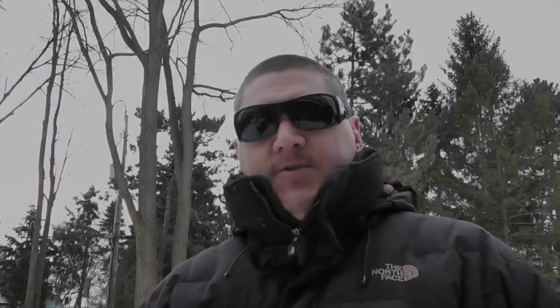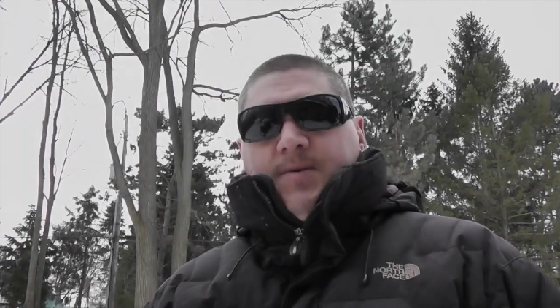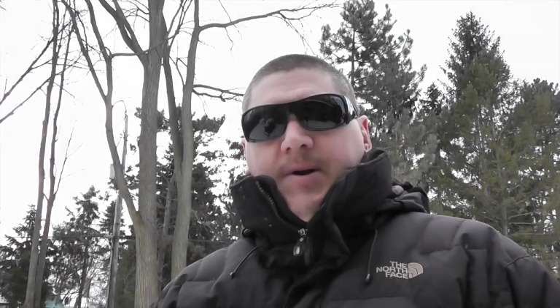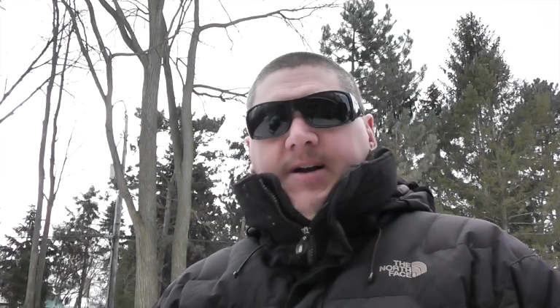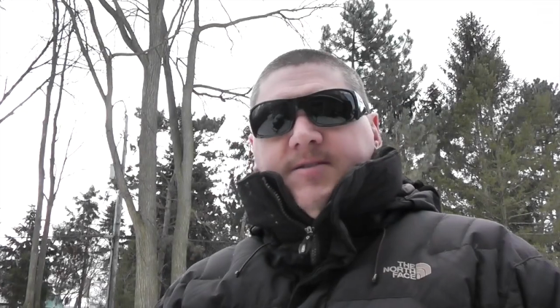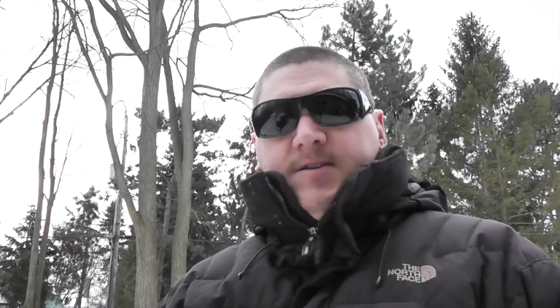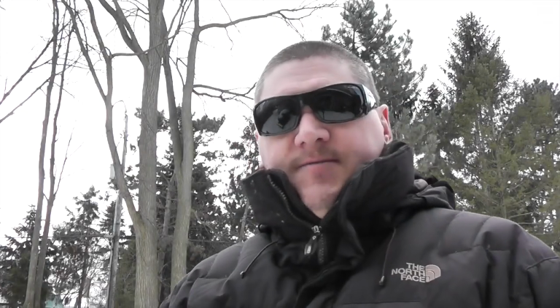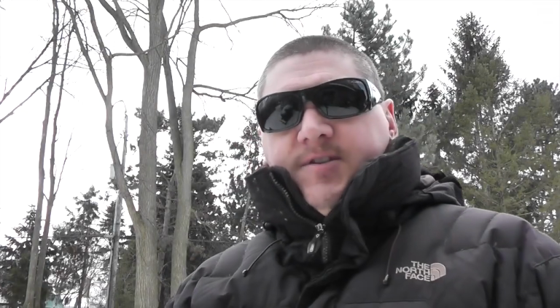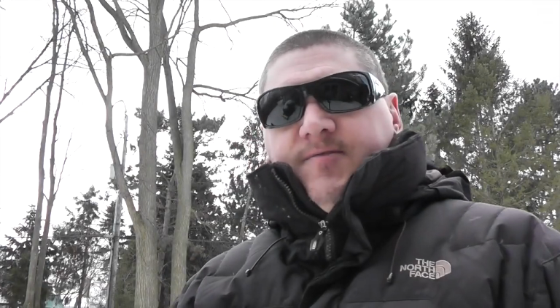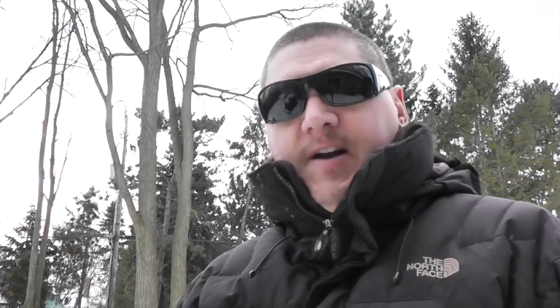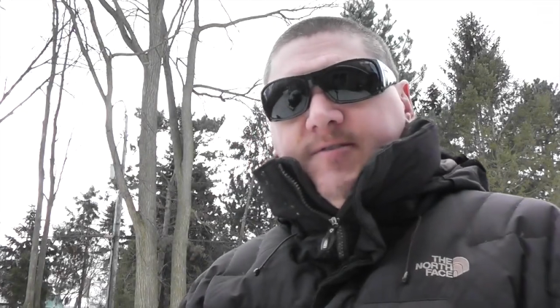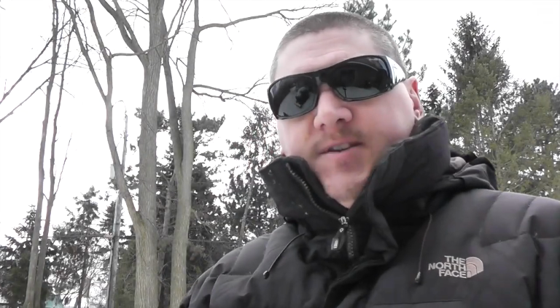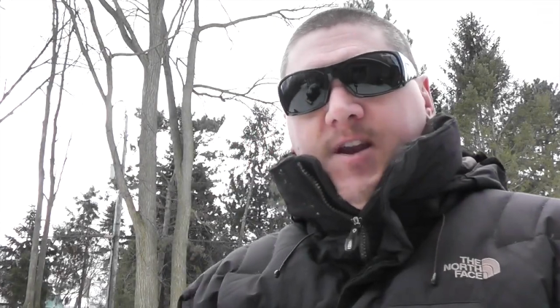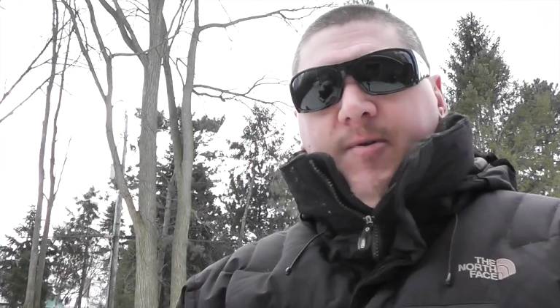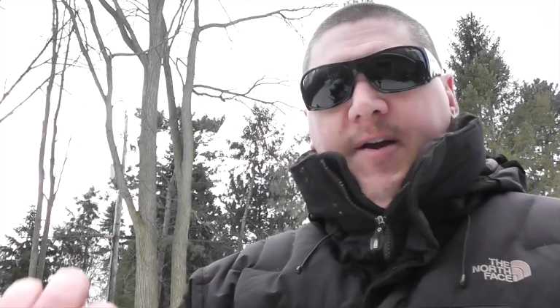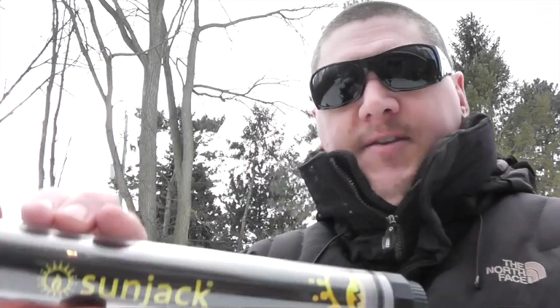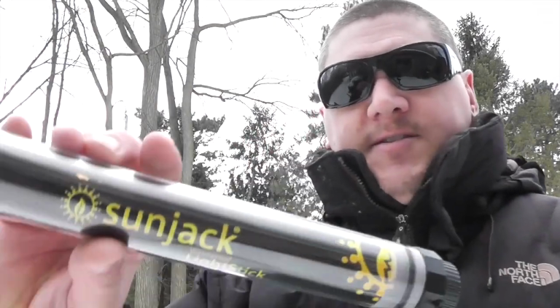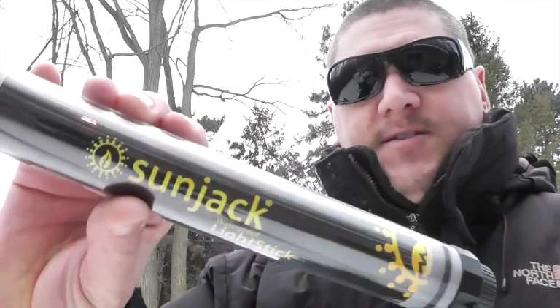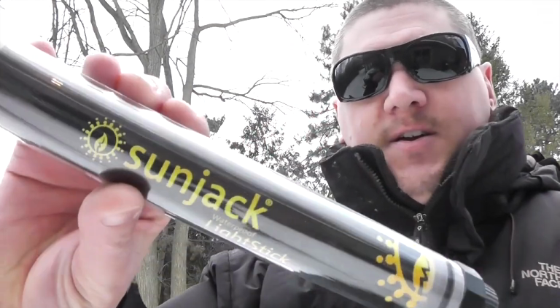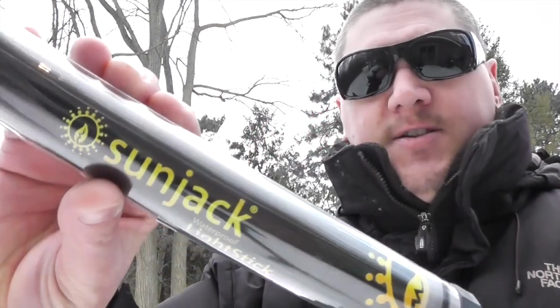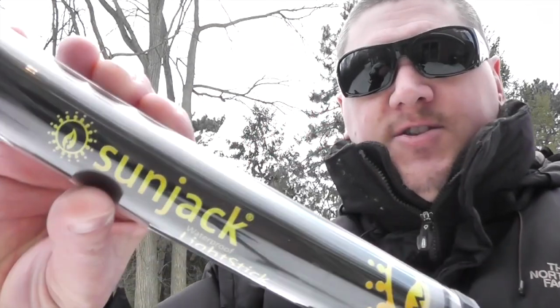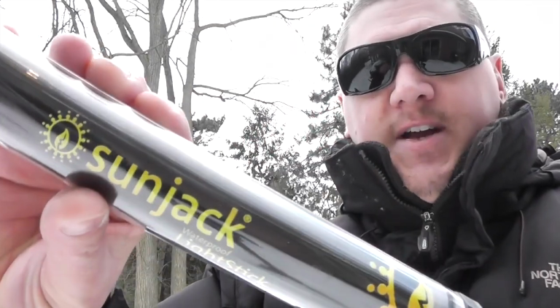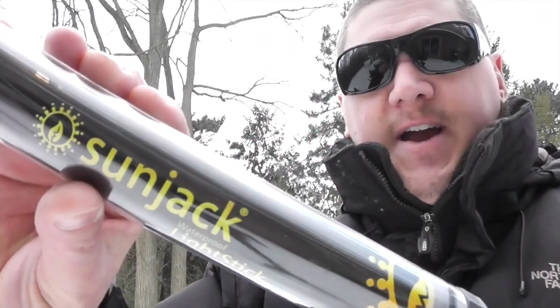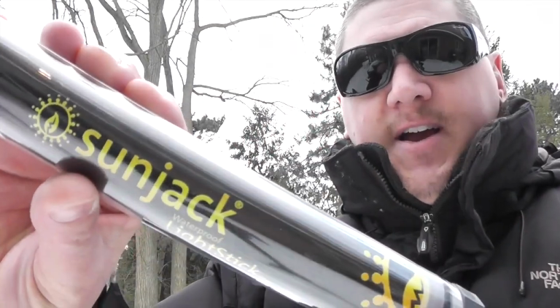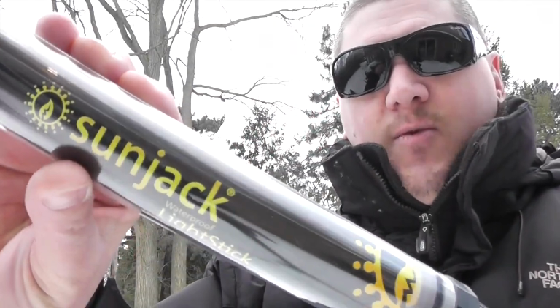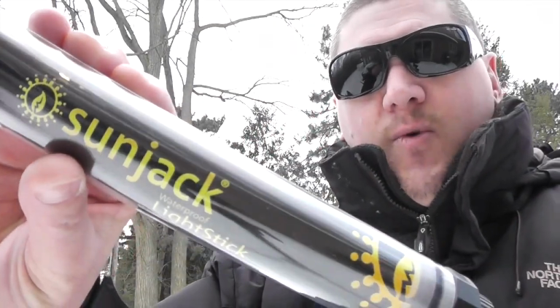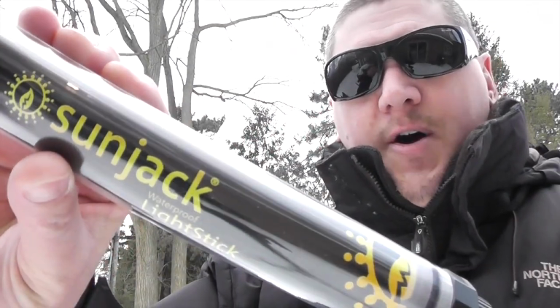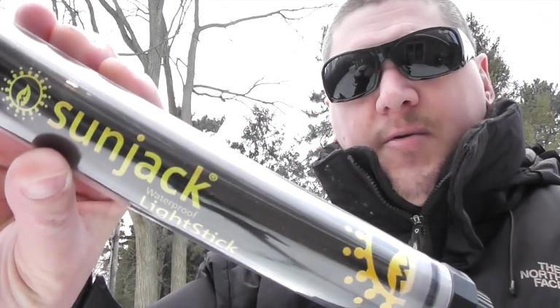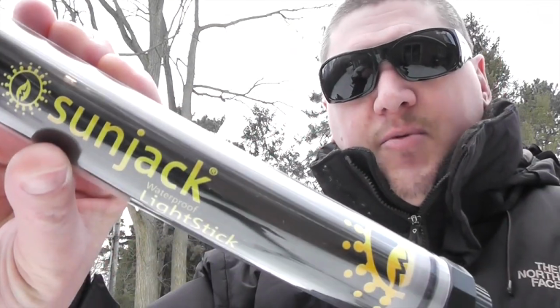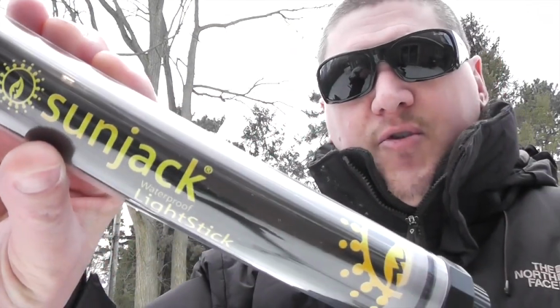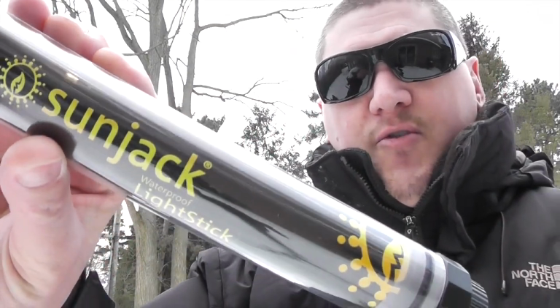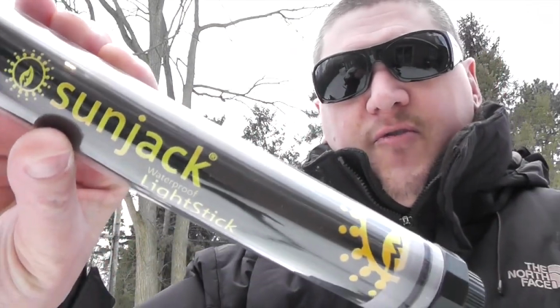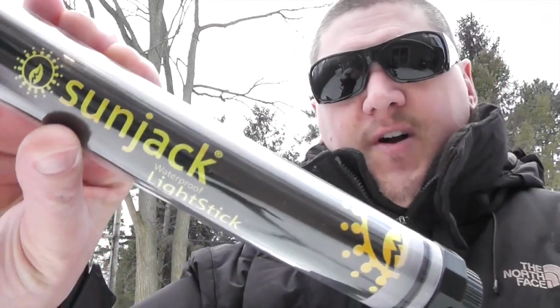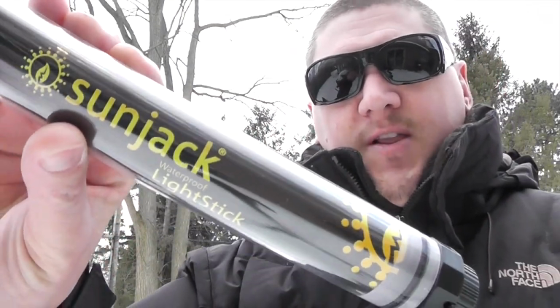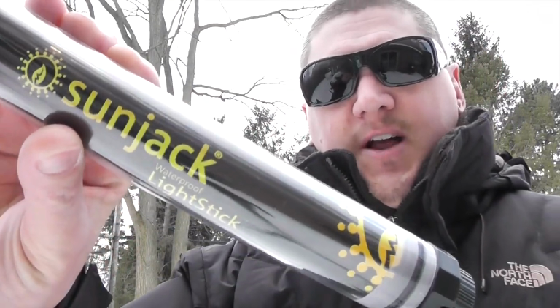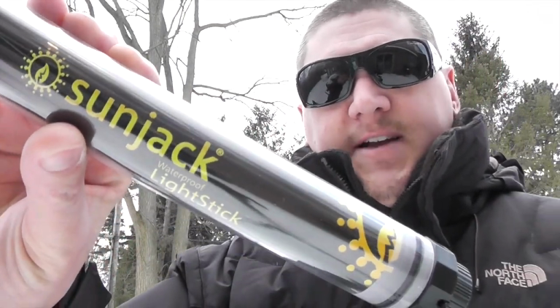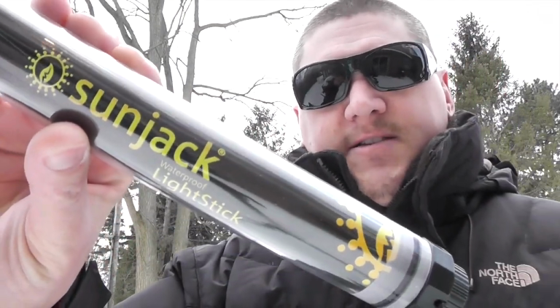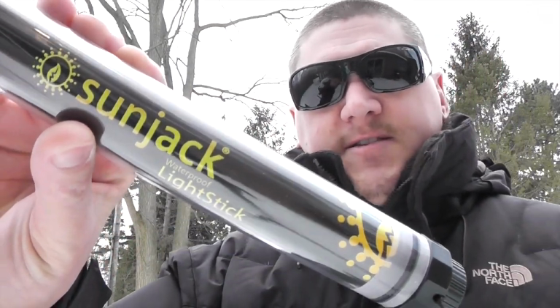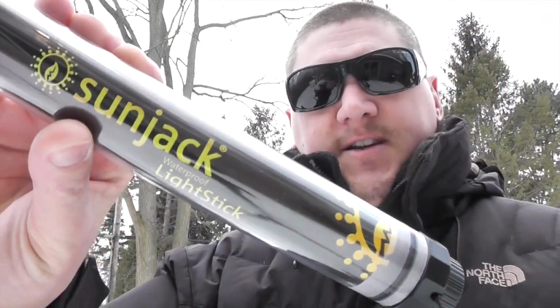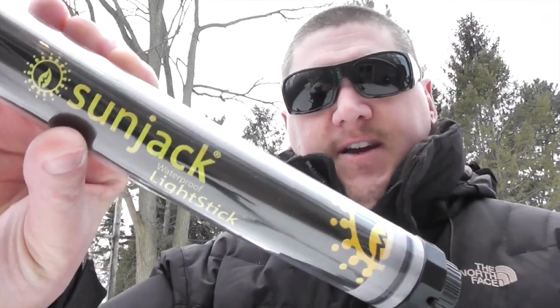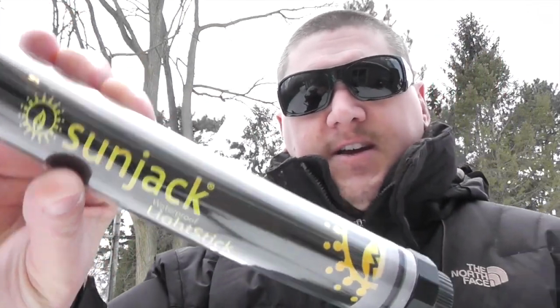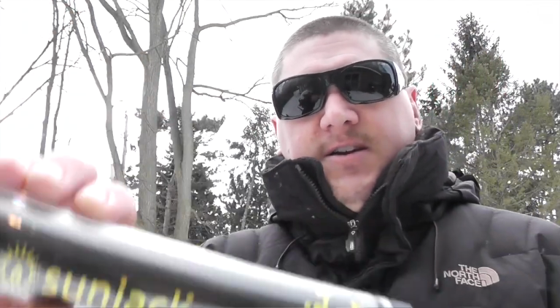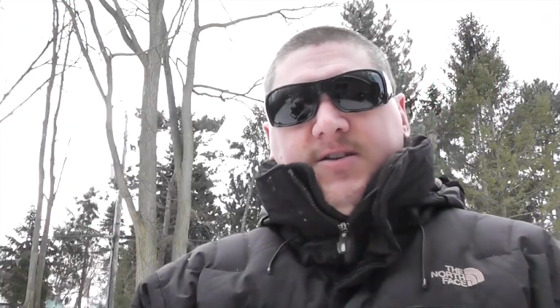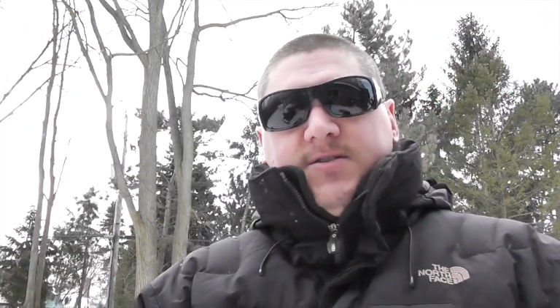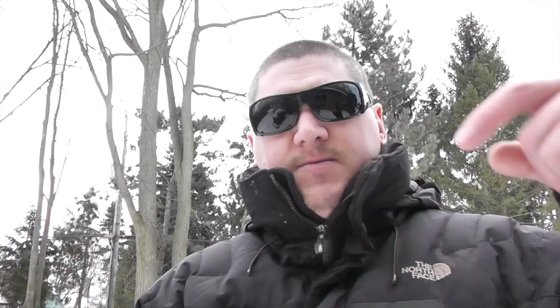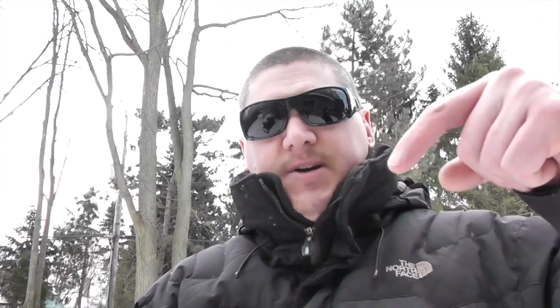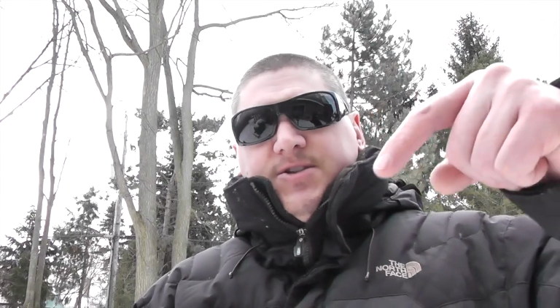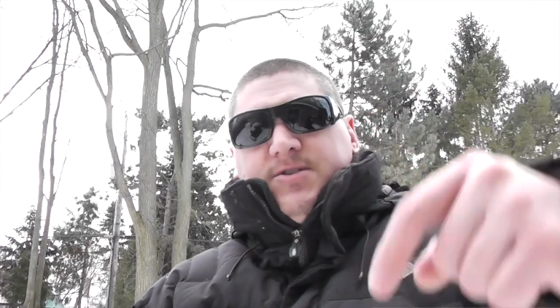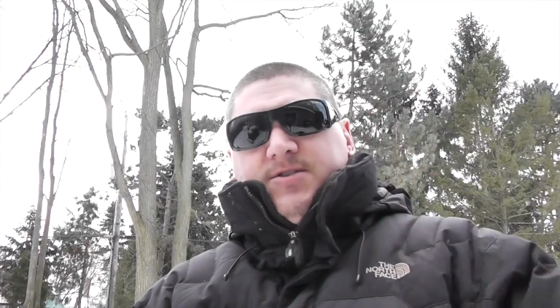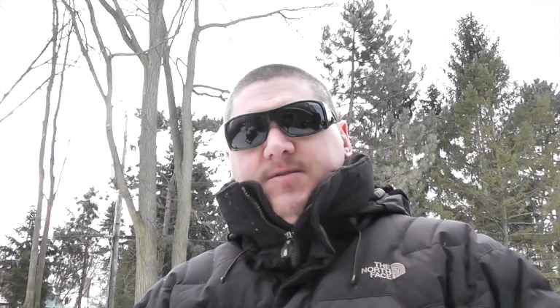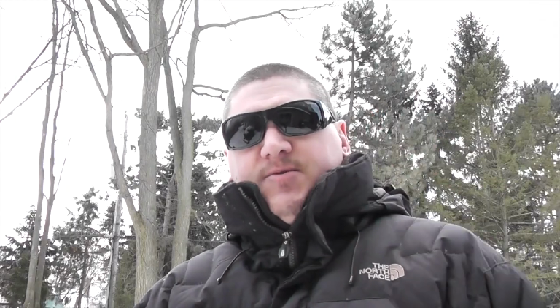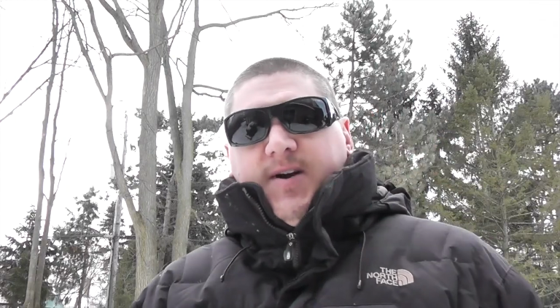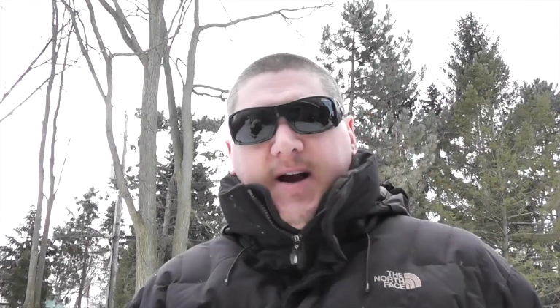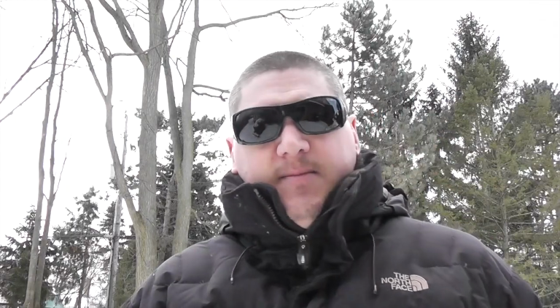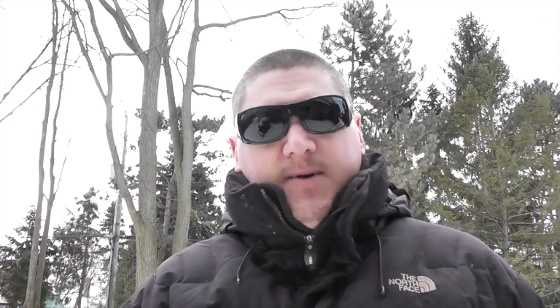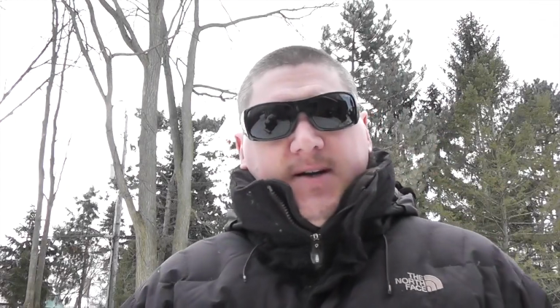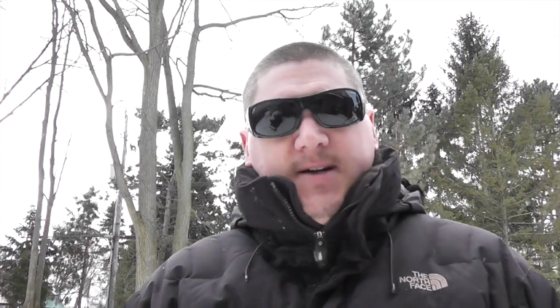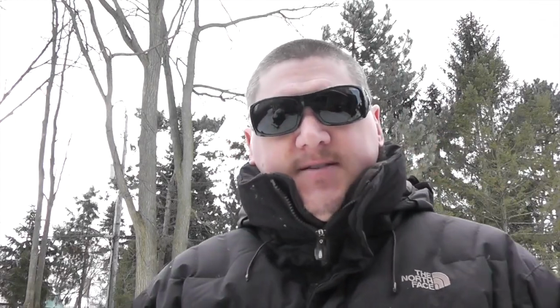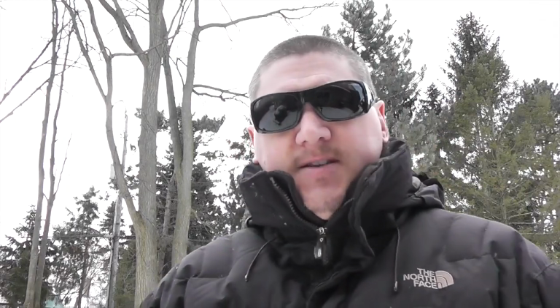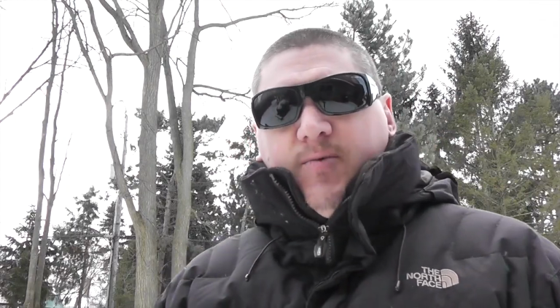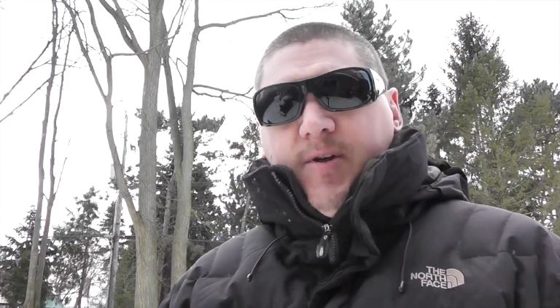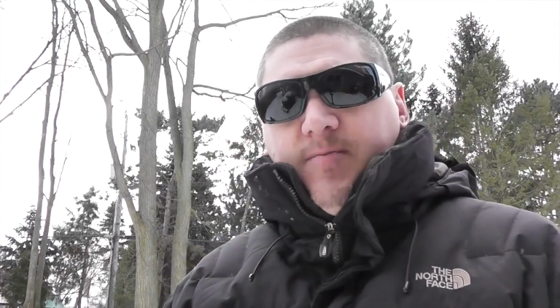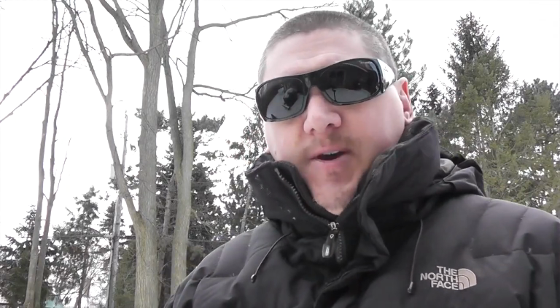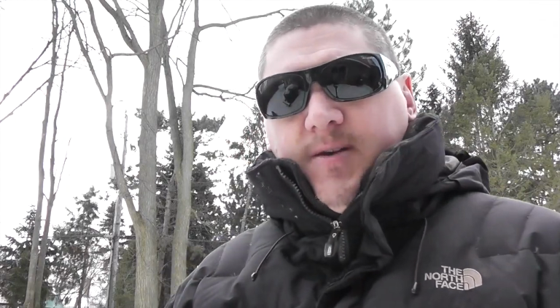What's up guys, it's Living Survival and today we've got the SunJack Waterproof Light Stick. Make sure you subscribe and stick with me.